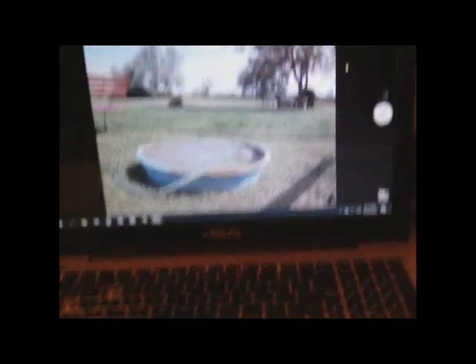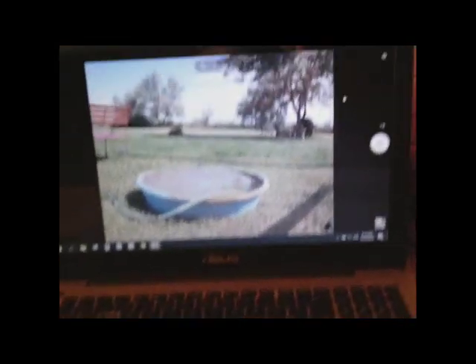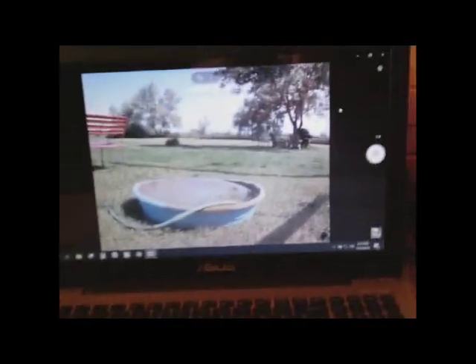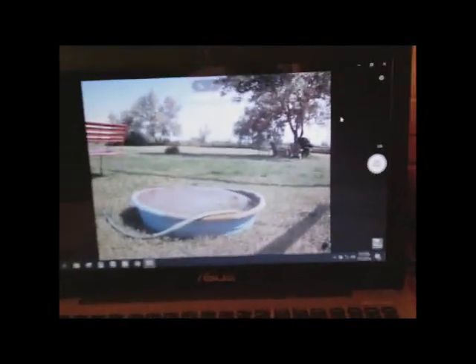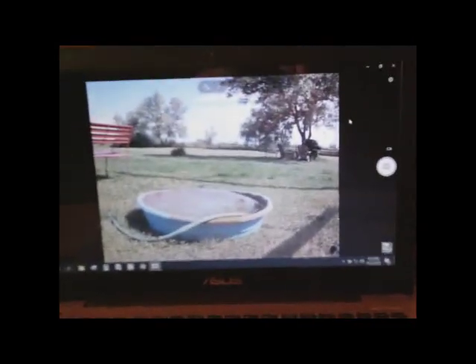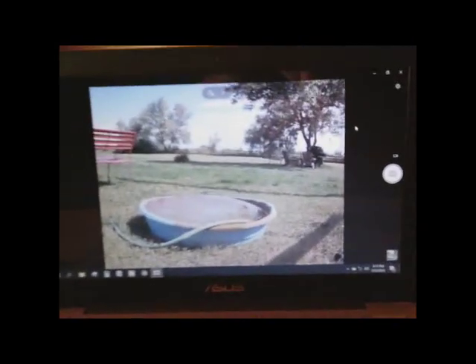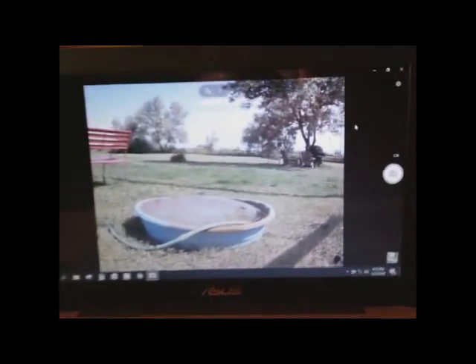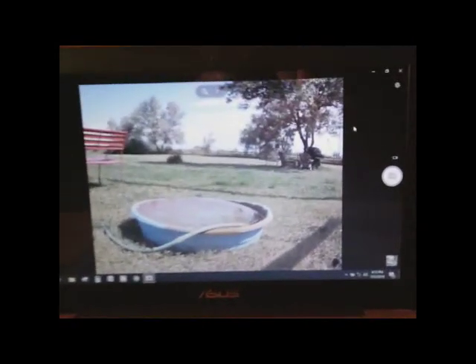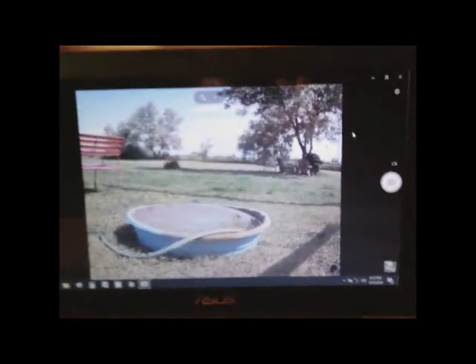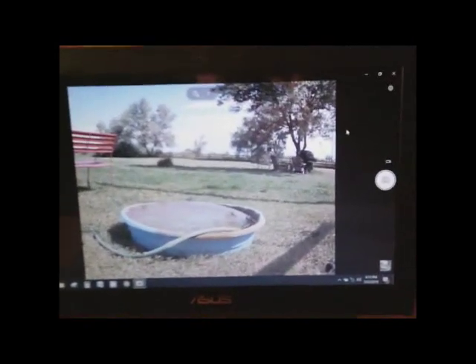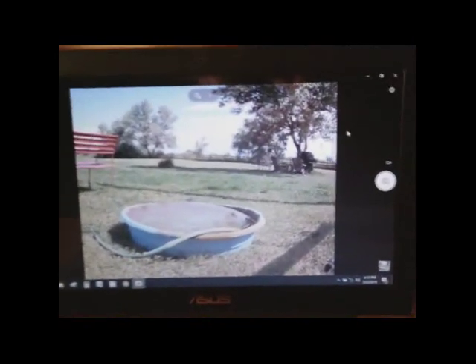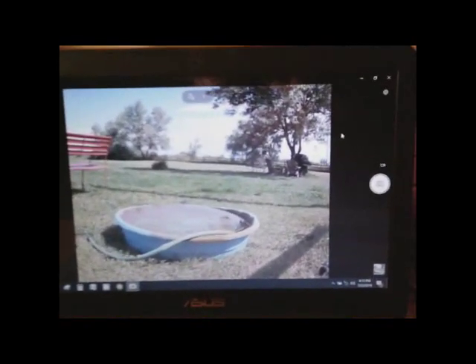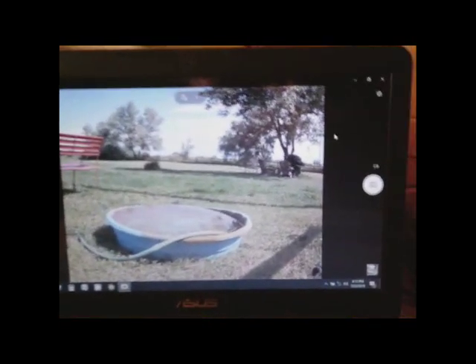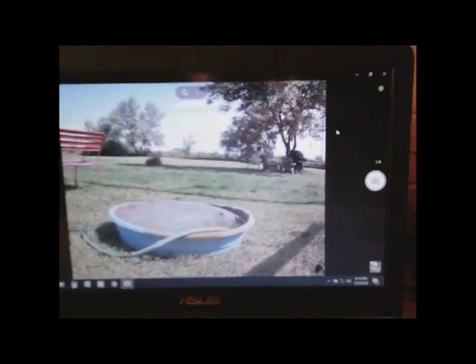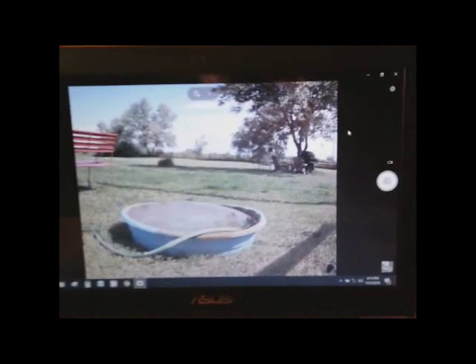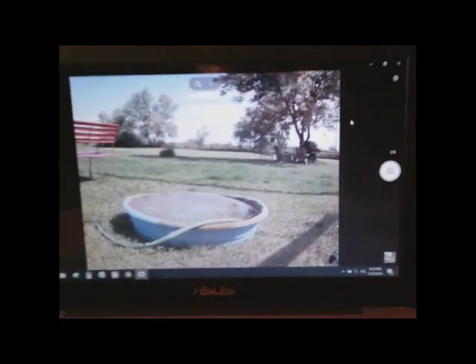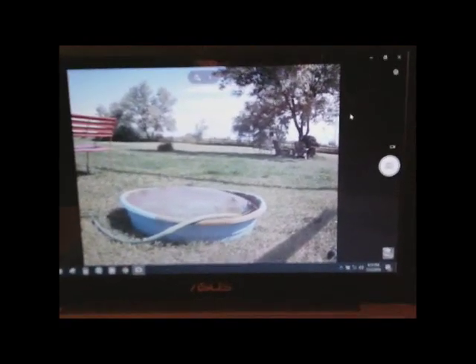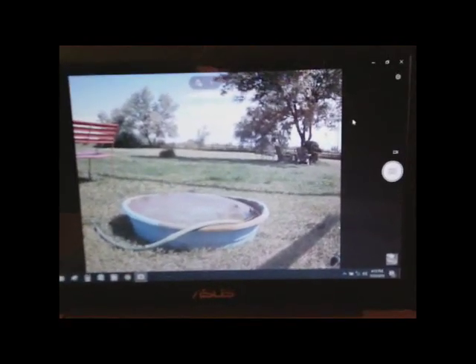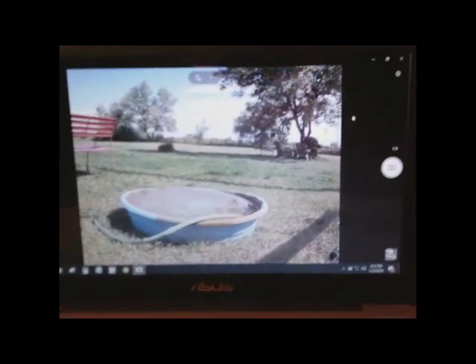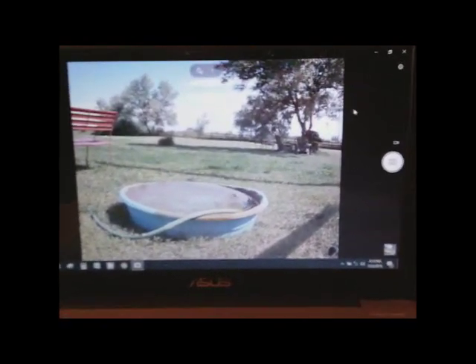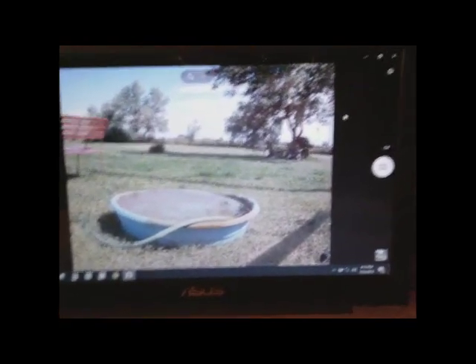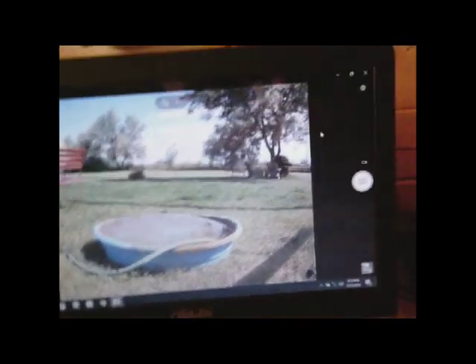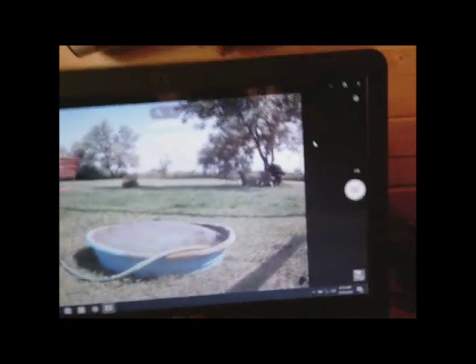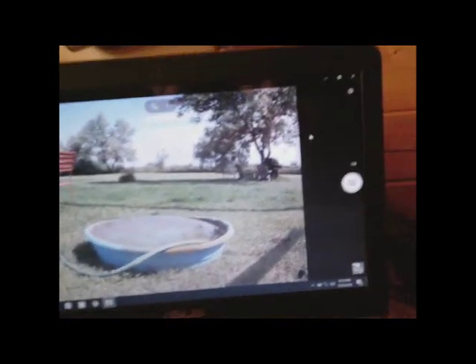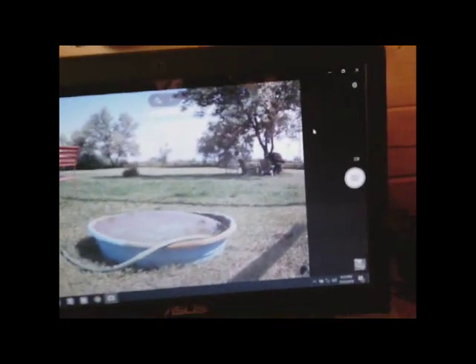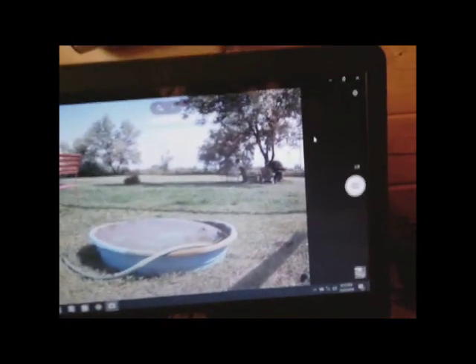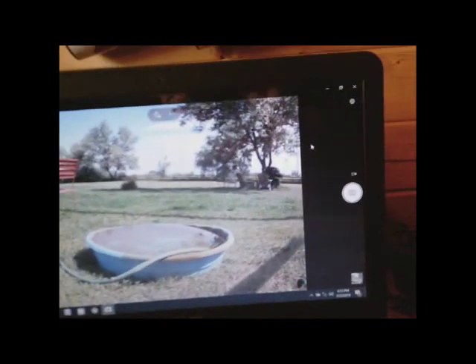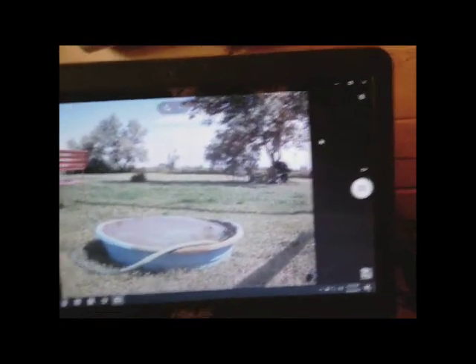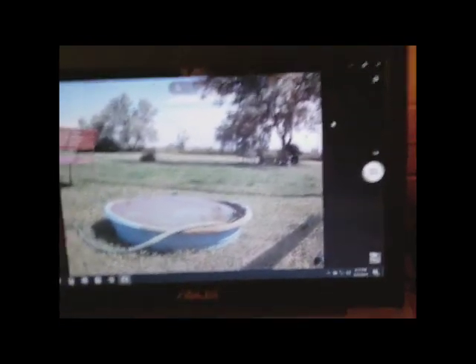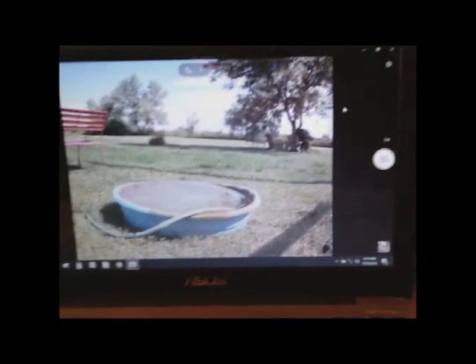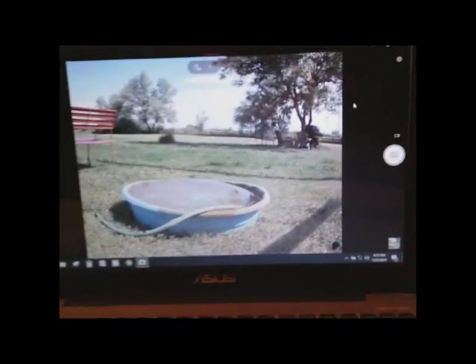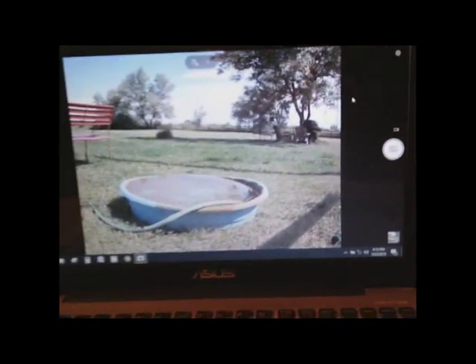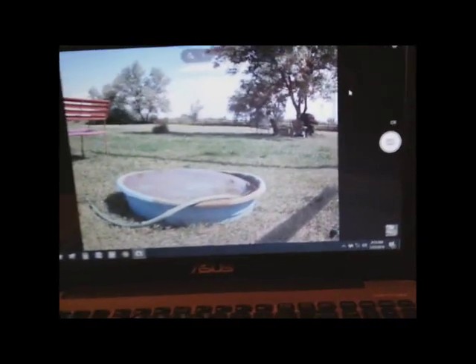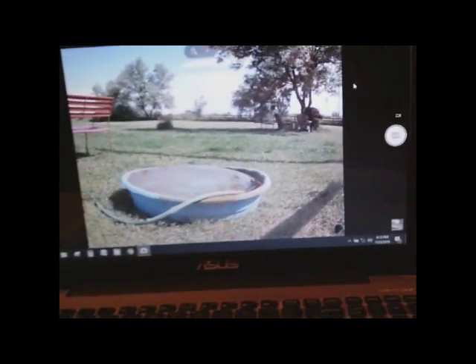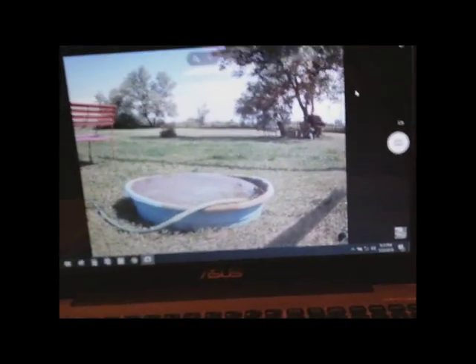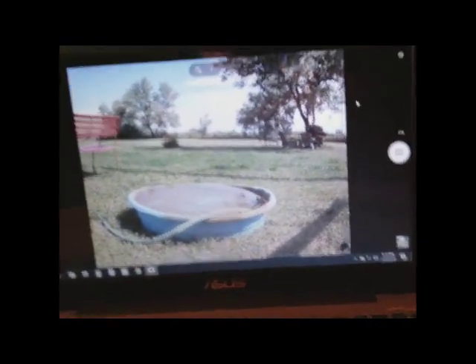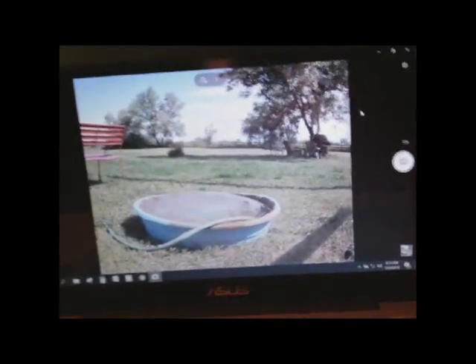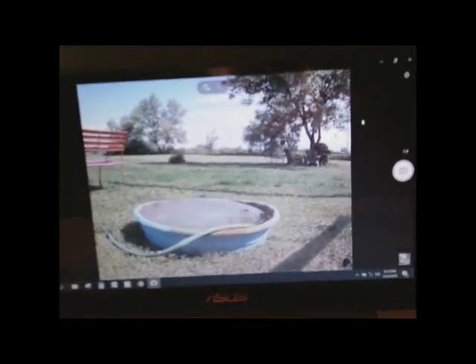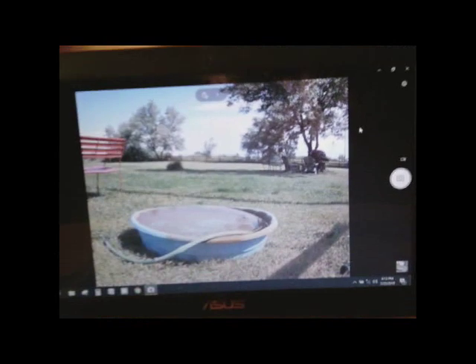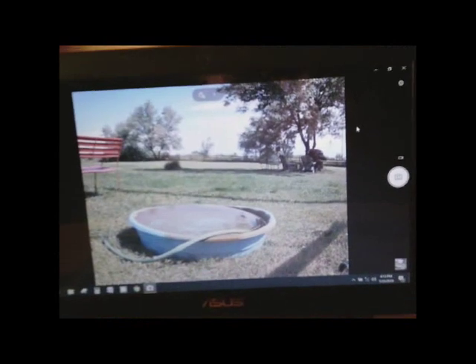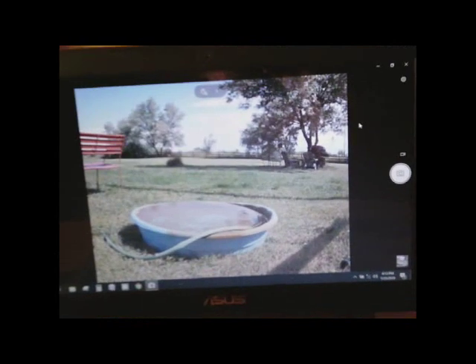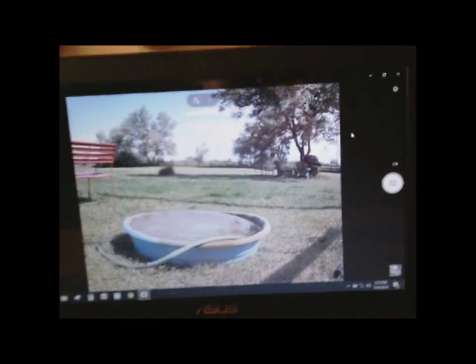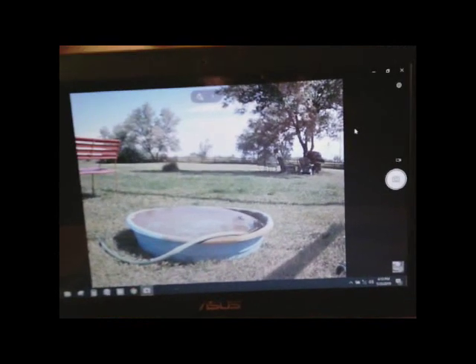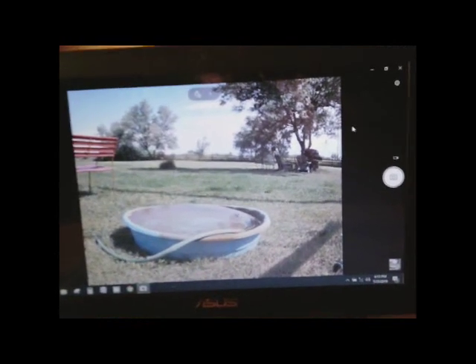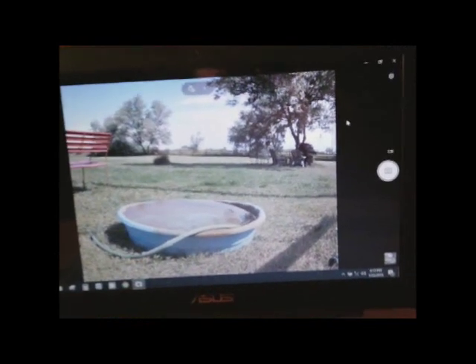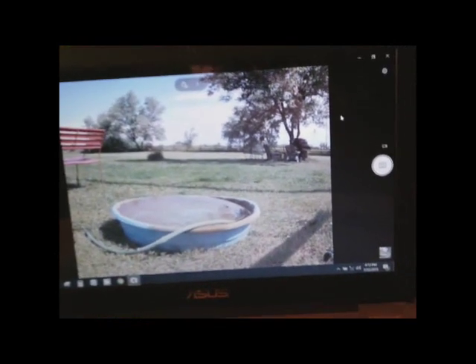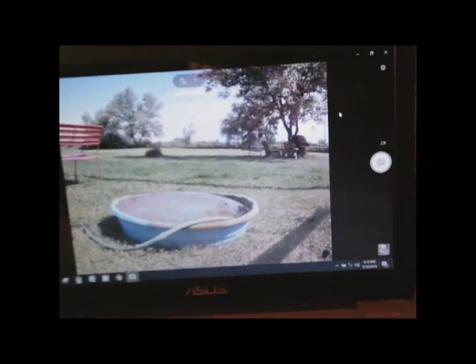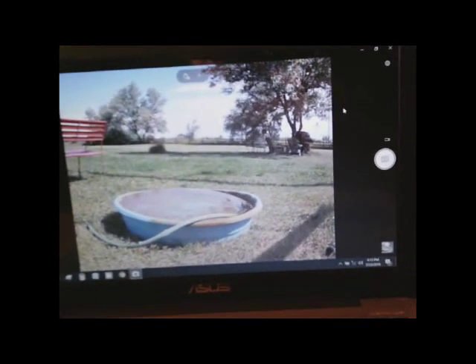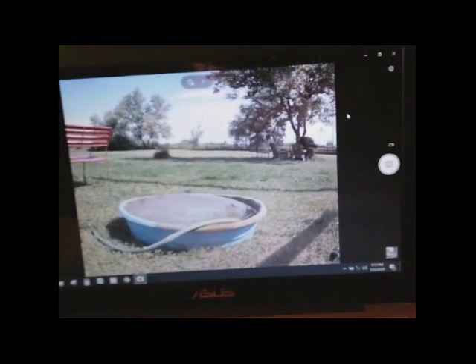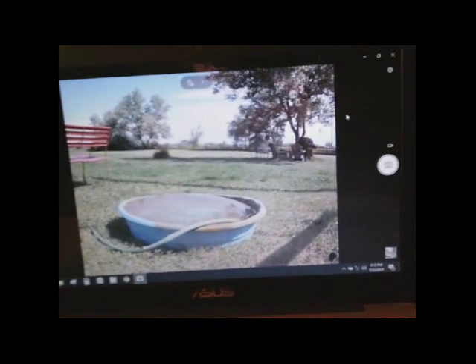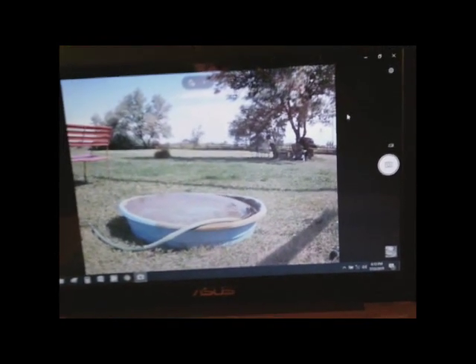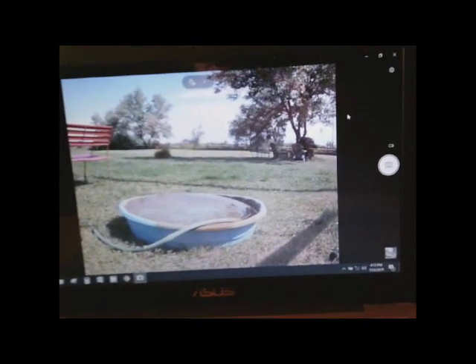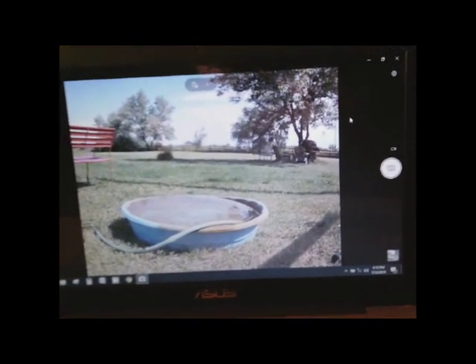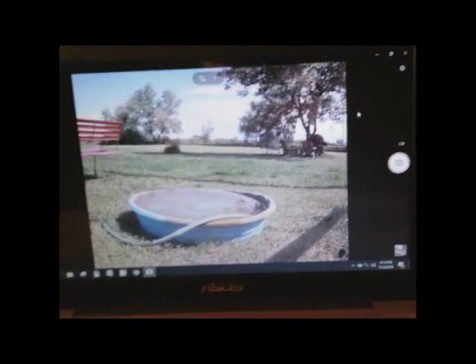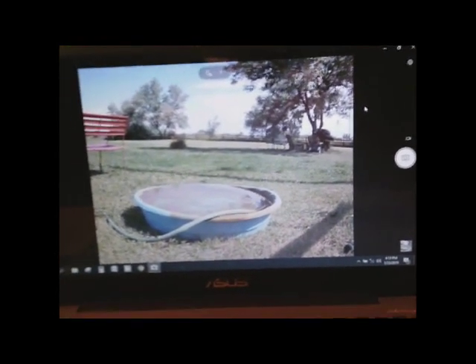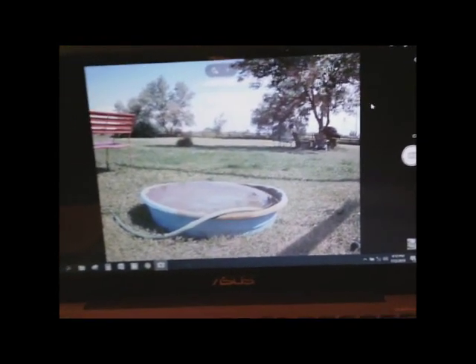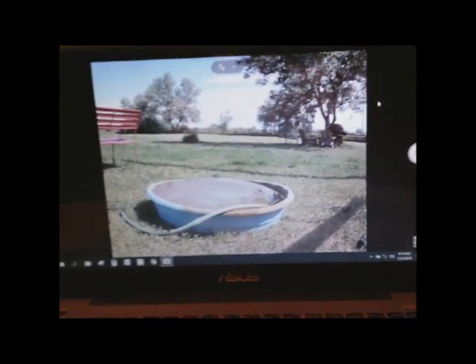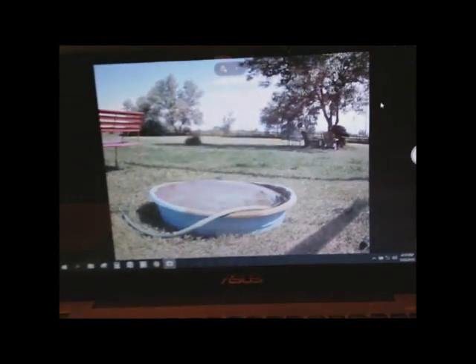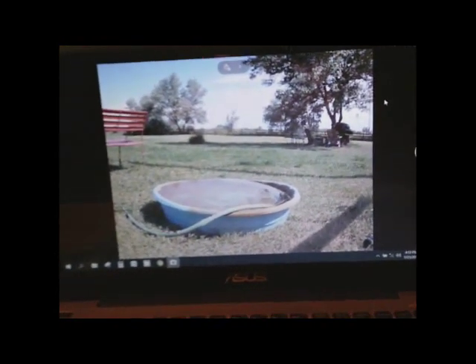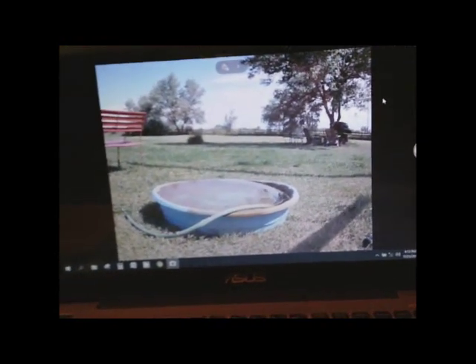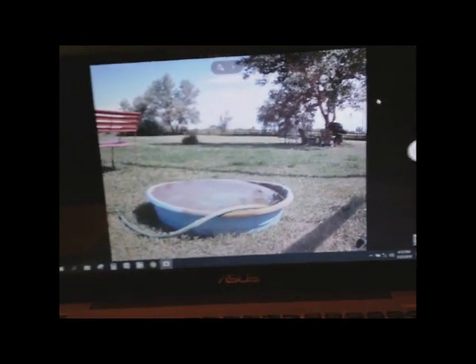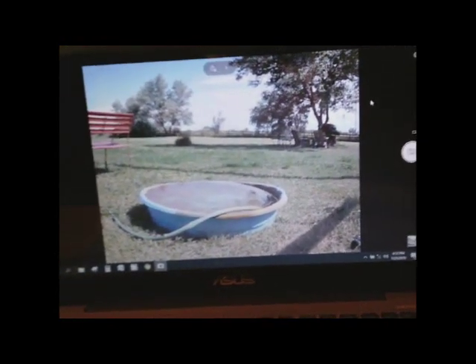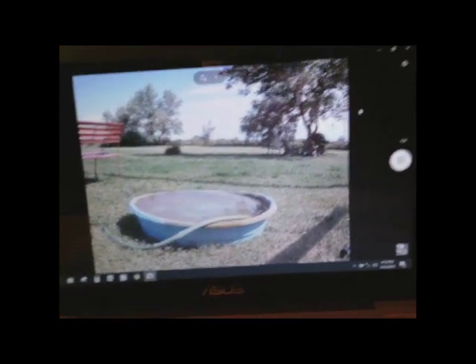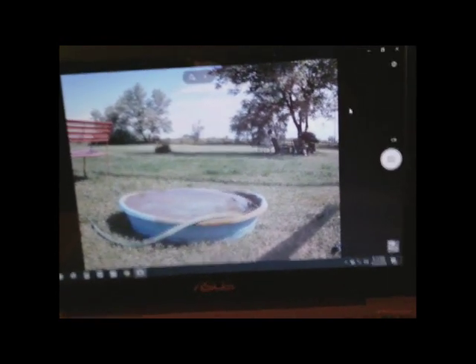Hey folks, welcome to the SolarCabin channel. I've got a fun little project I think you off-gridders, homesteaders, and just about anybody will enjoy.